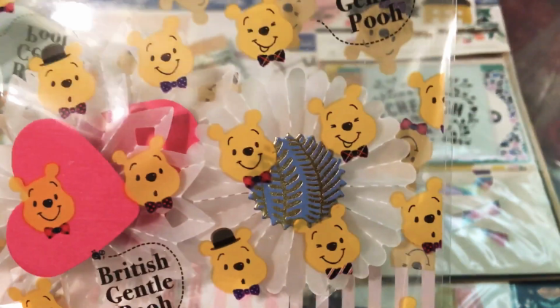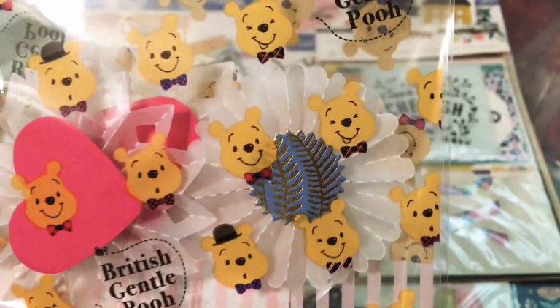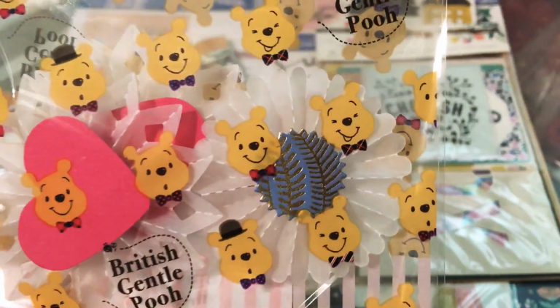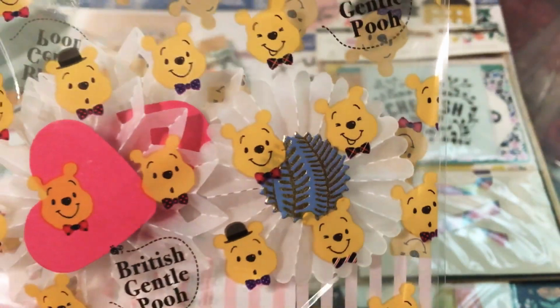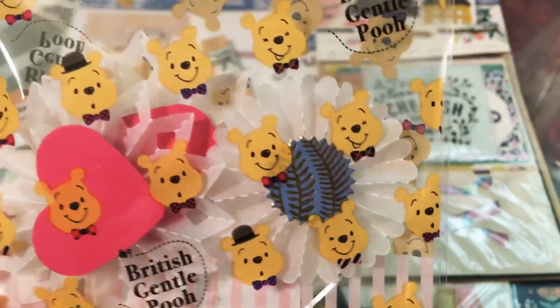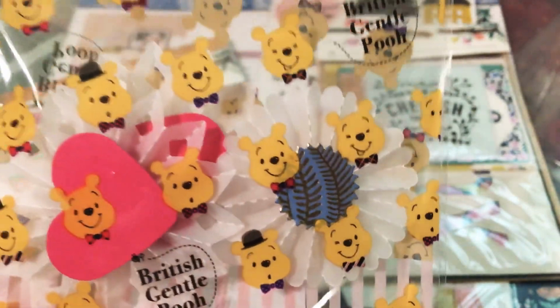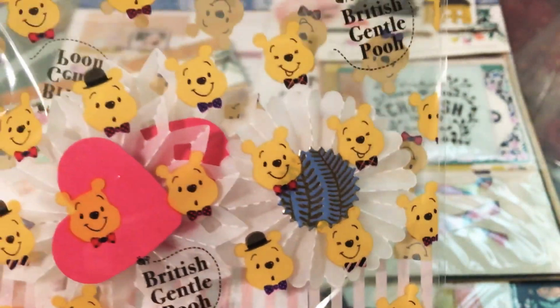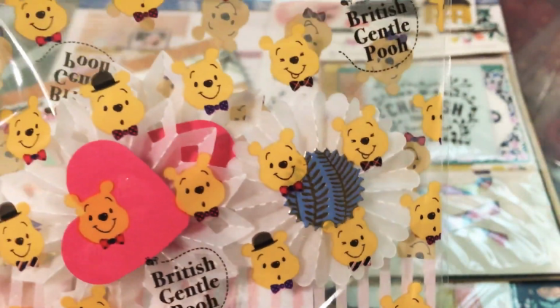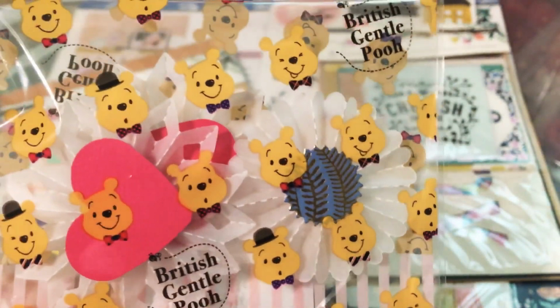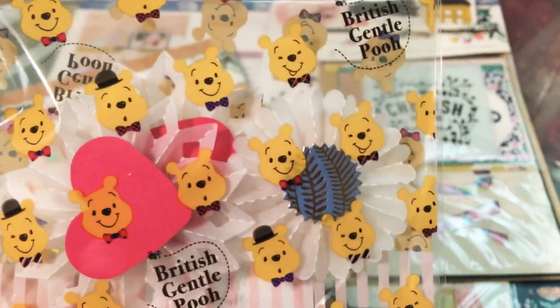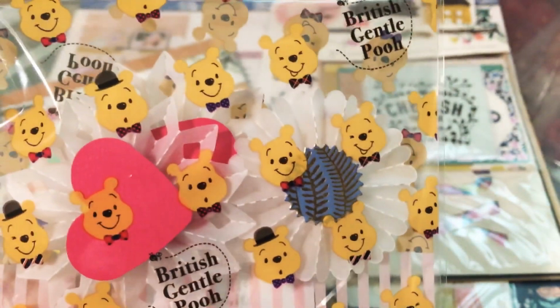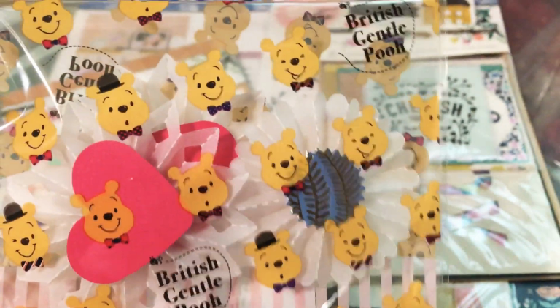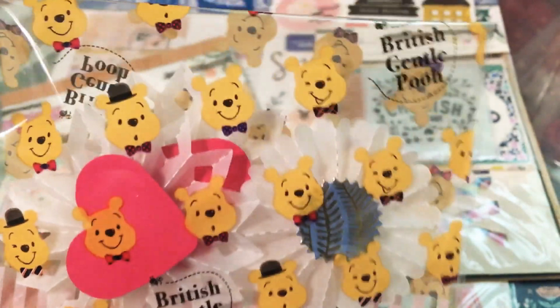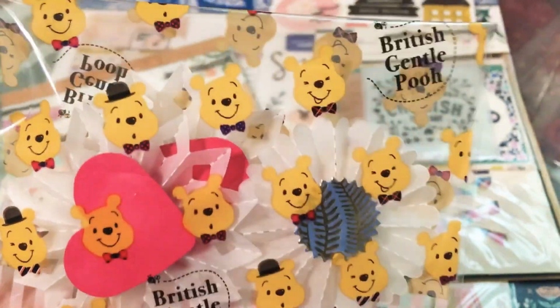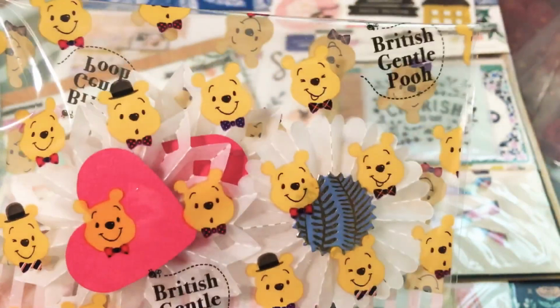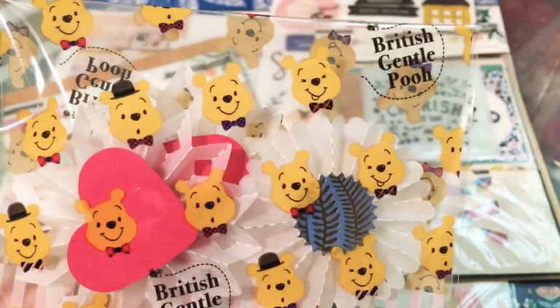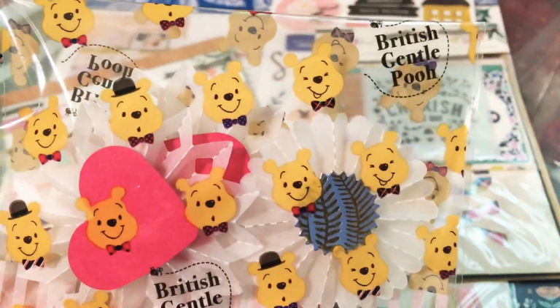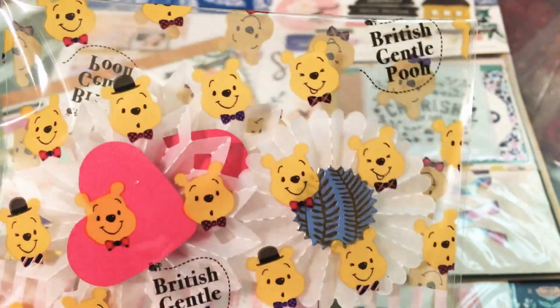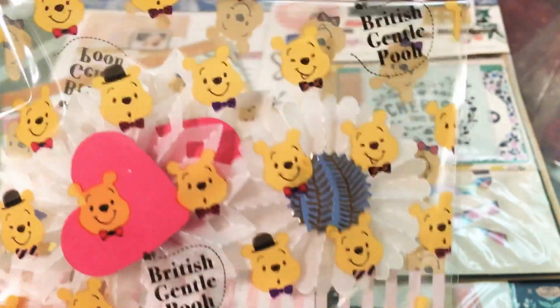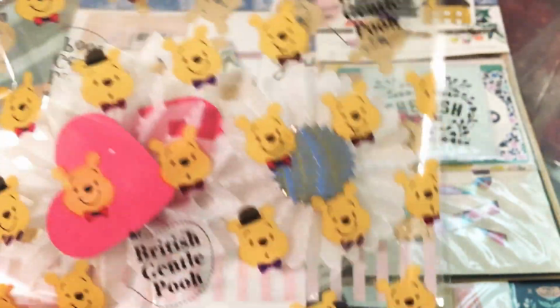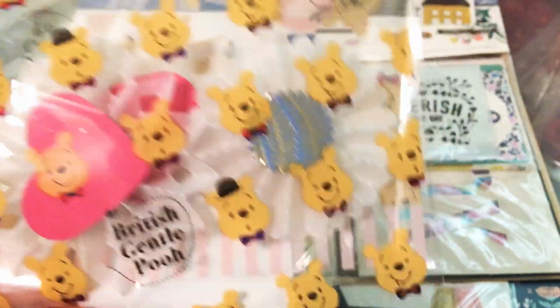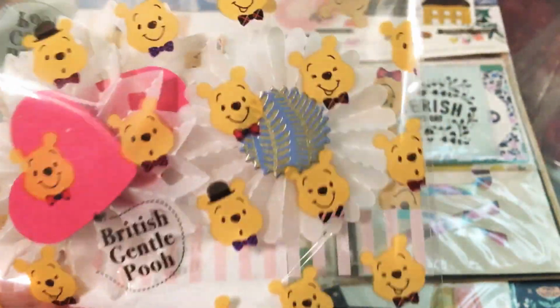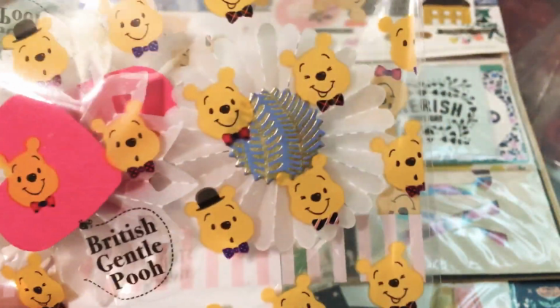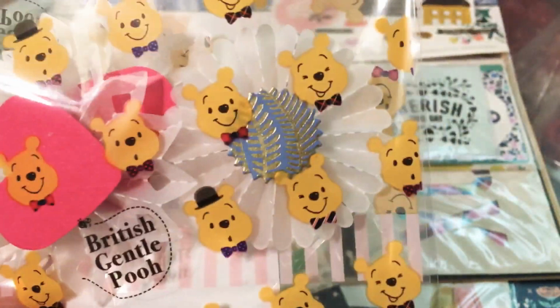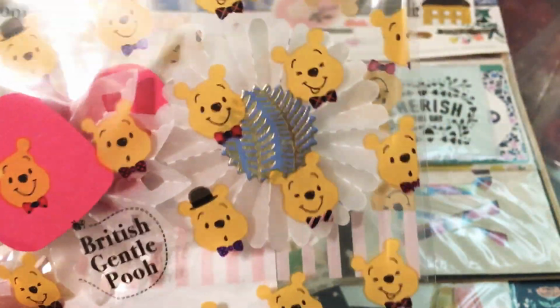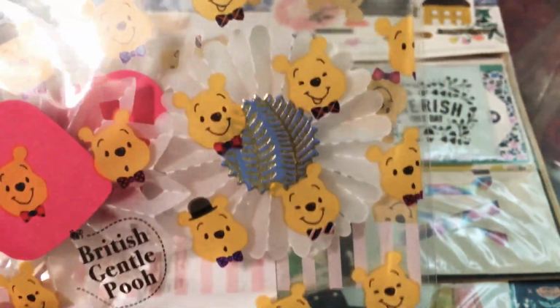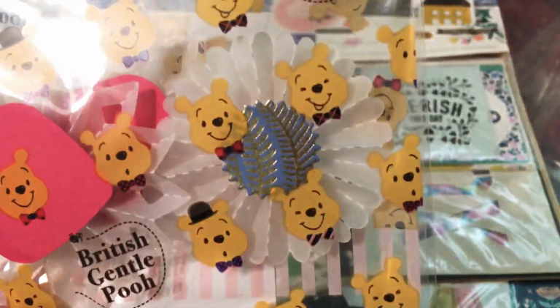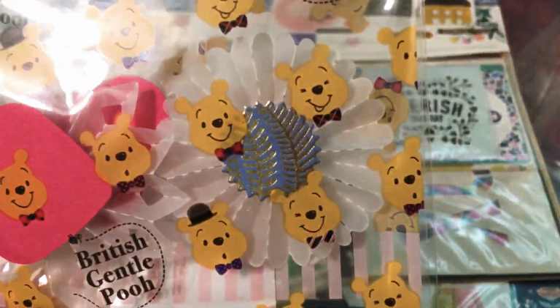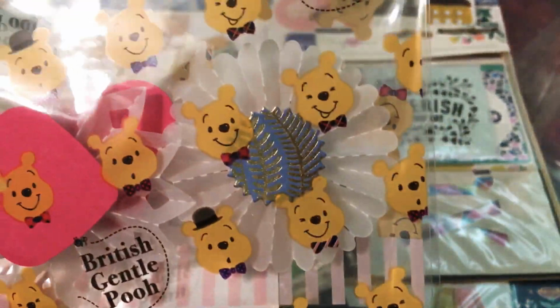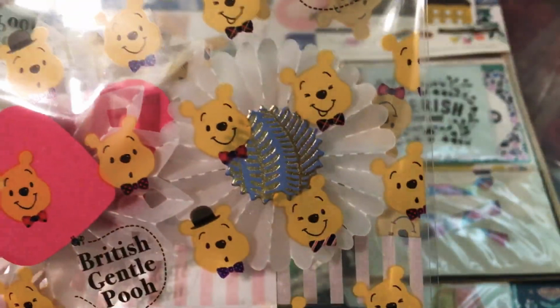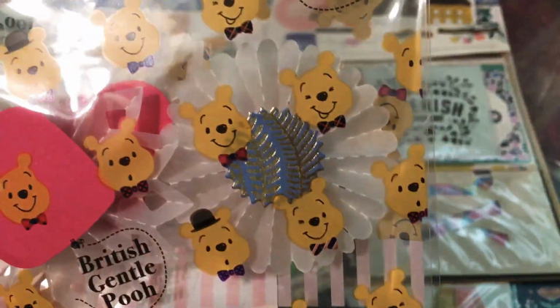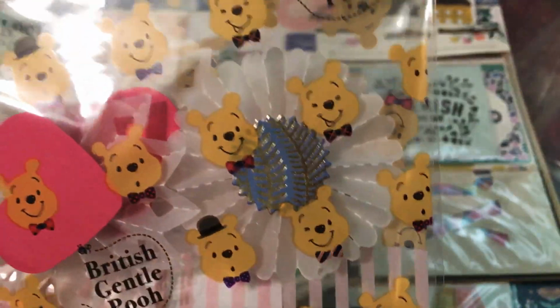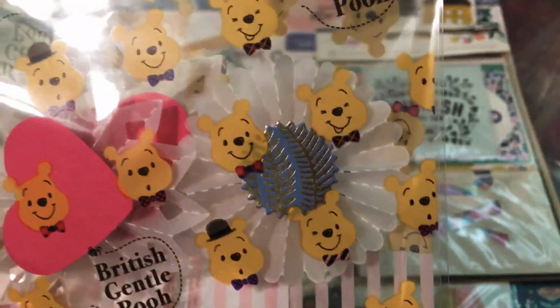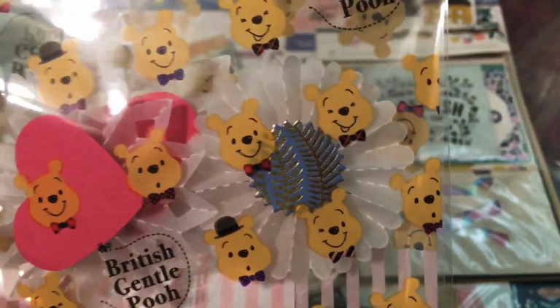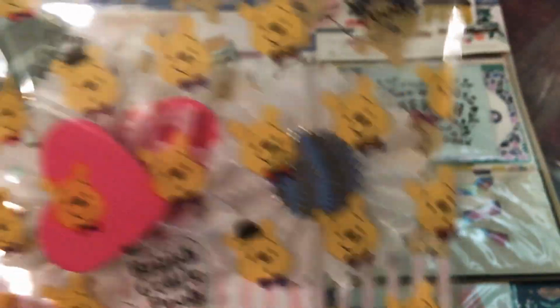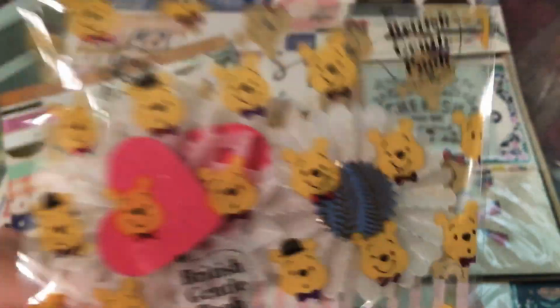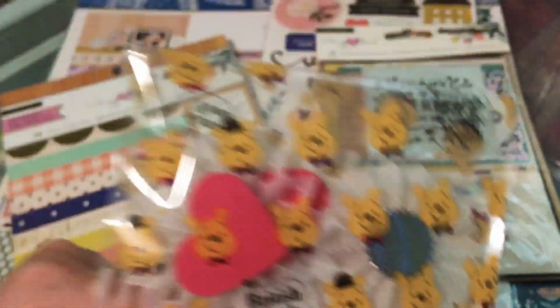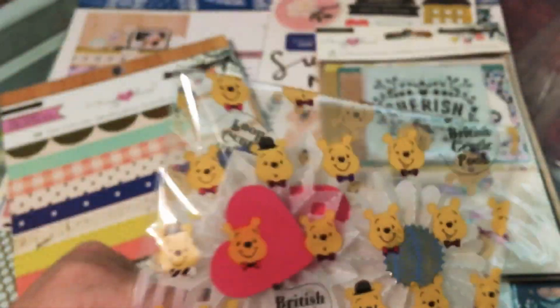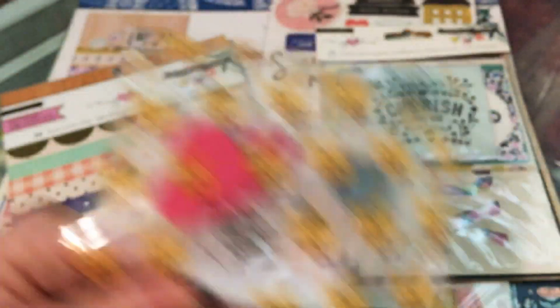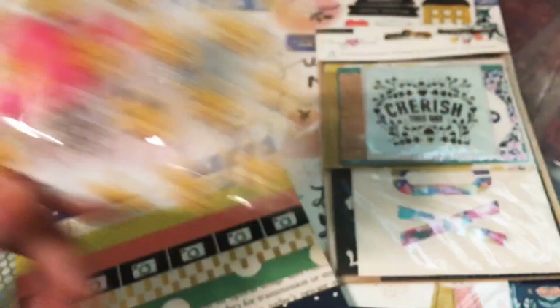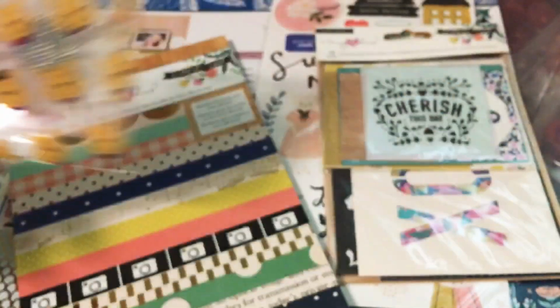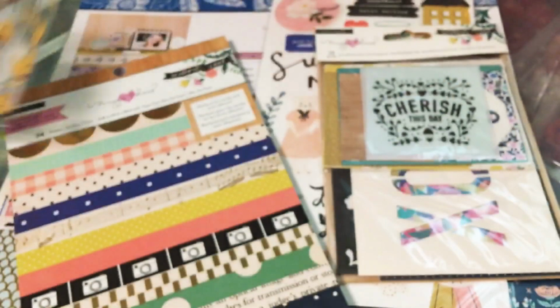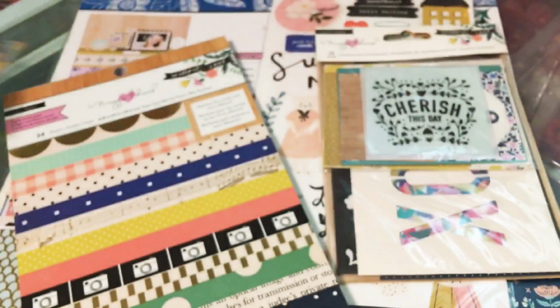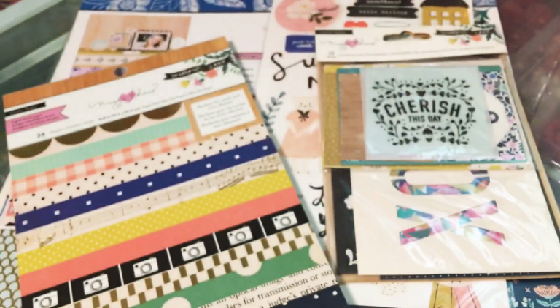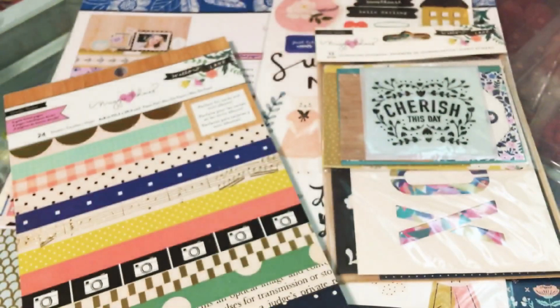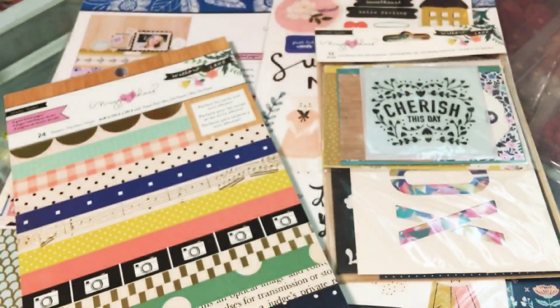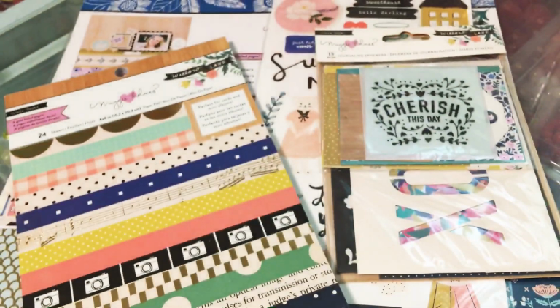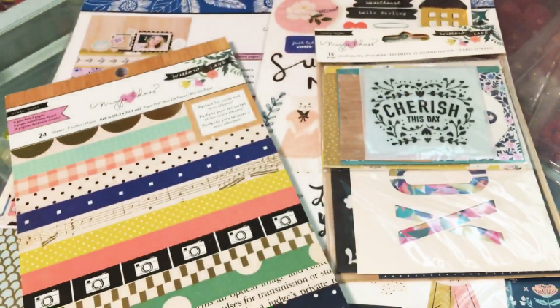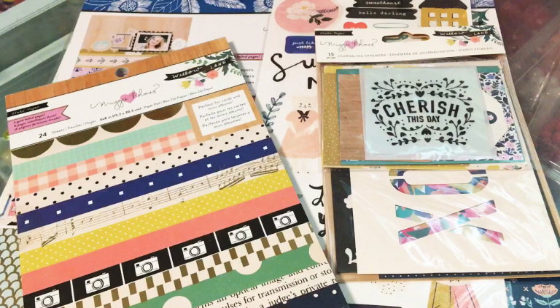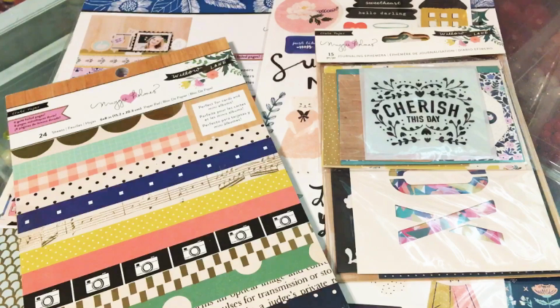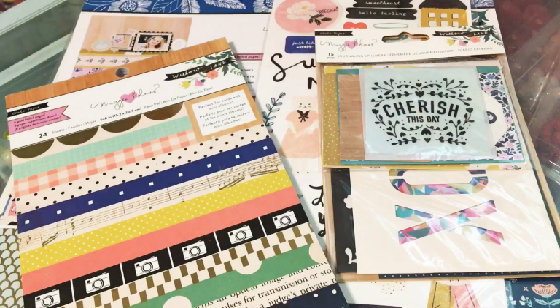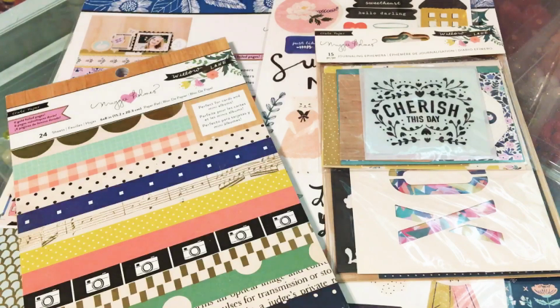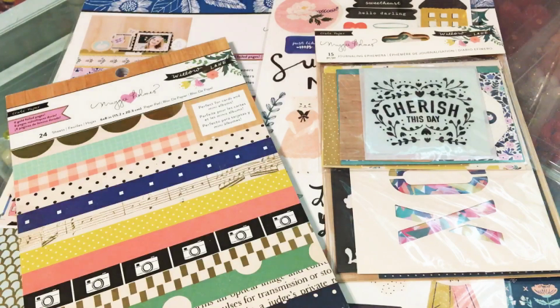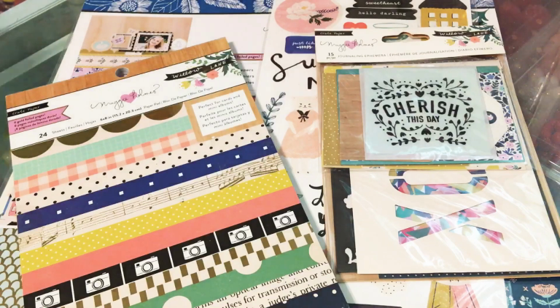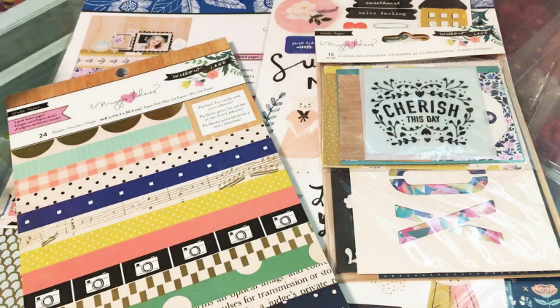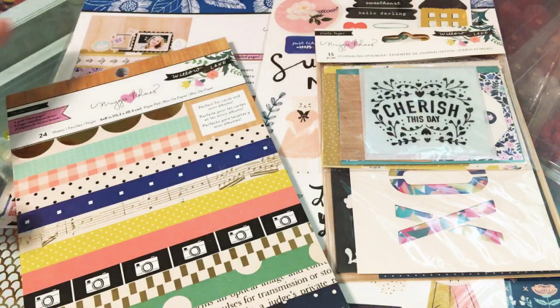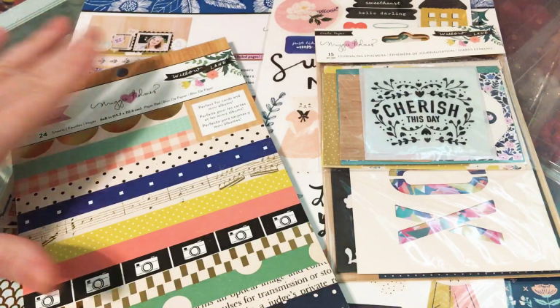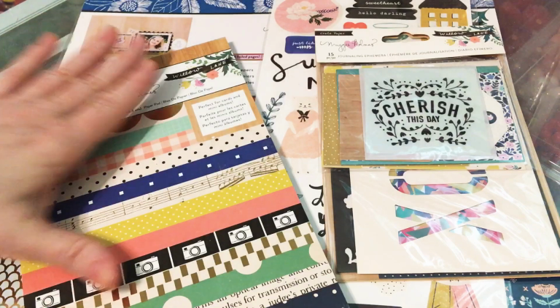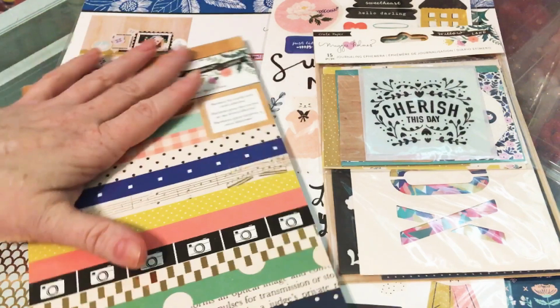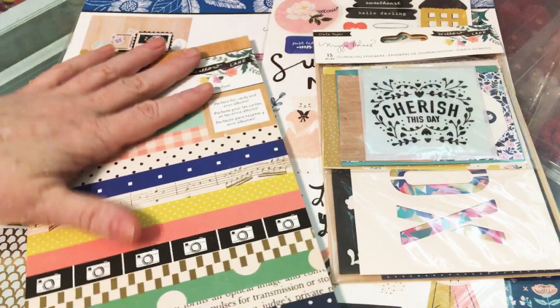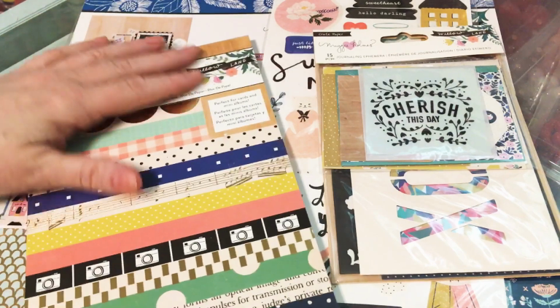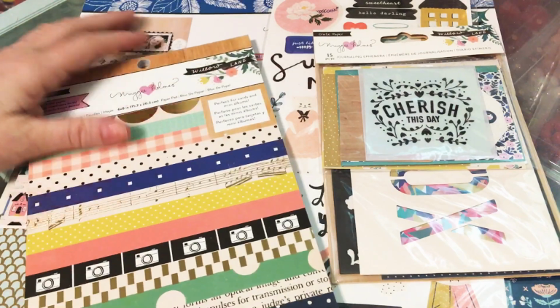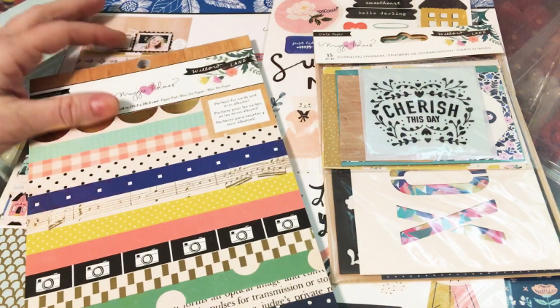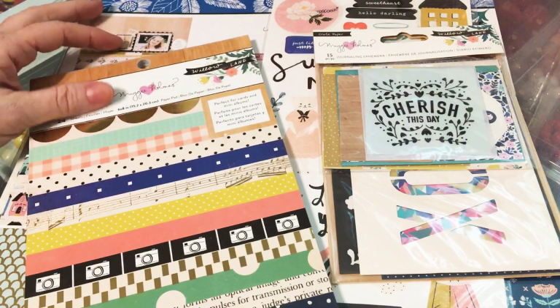It's a really cute little Winnie the Pooh bag, and then these vellum rosettes, which I love. Thank you so much.